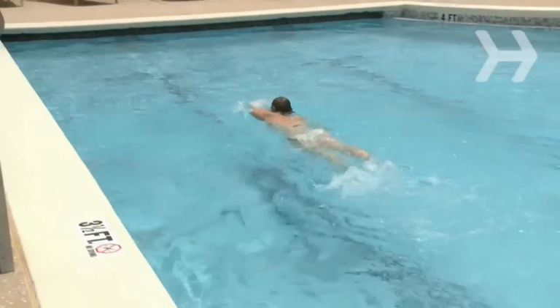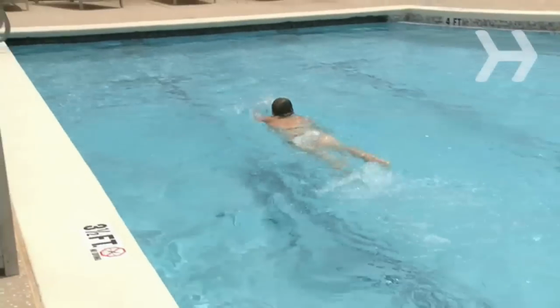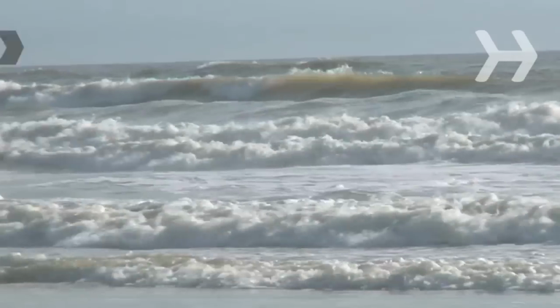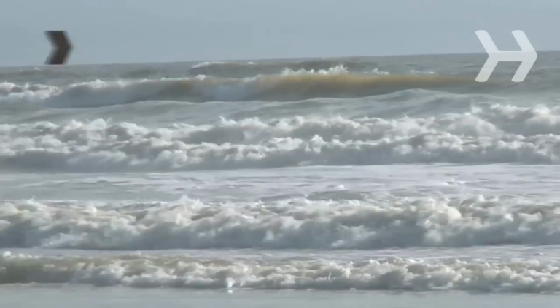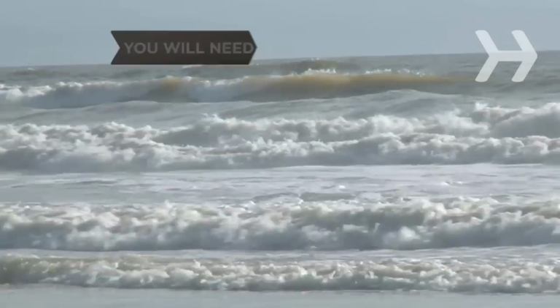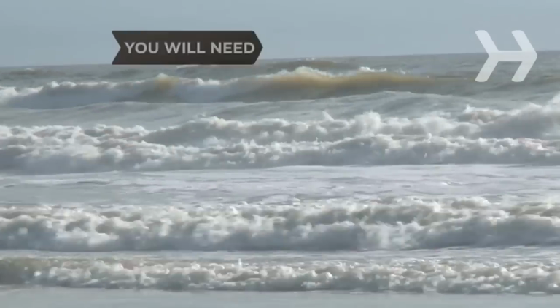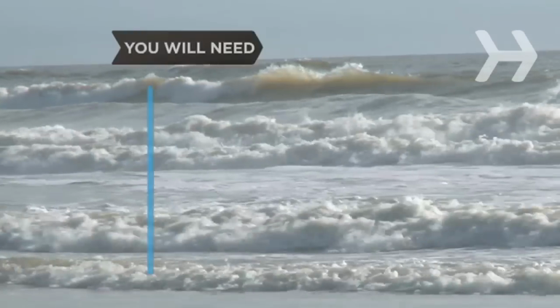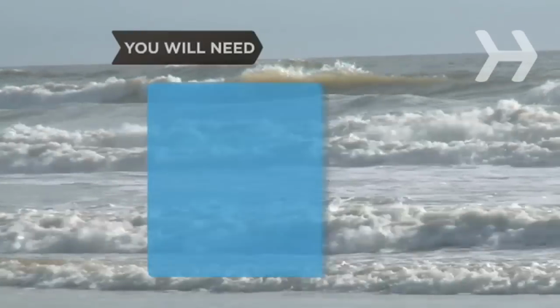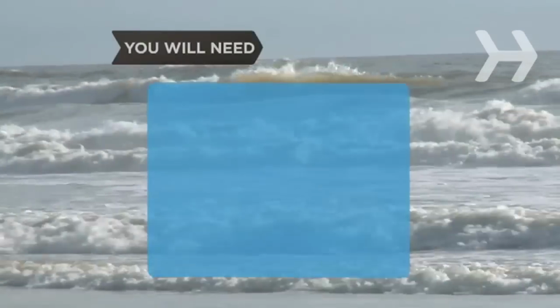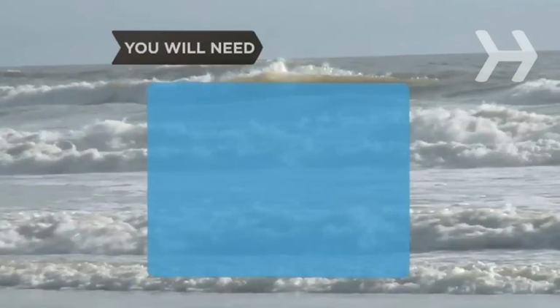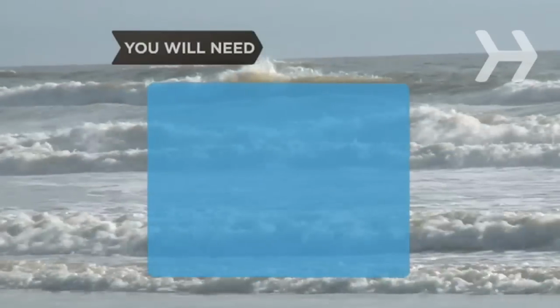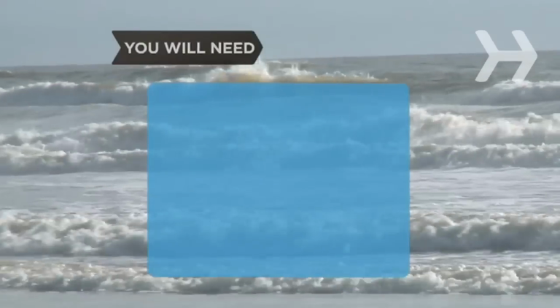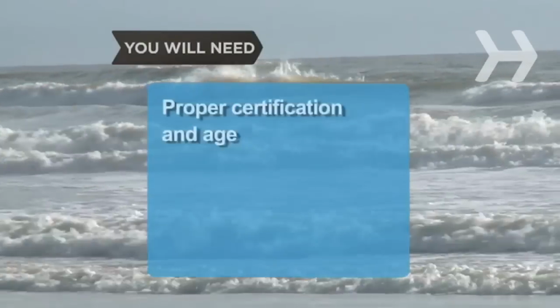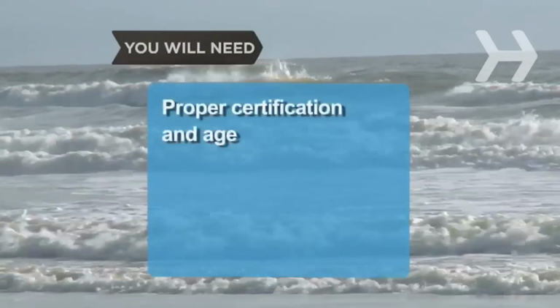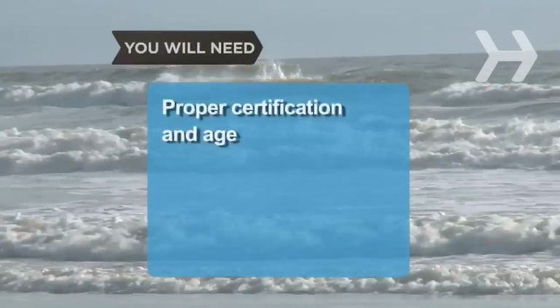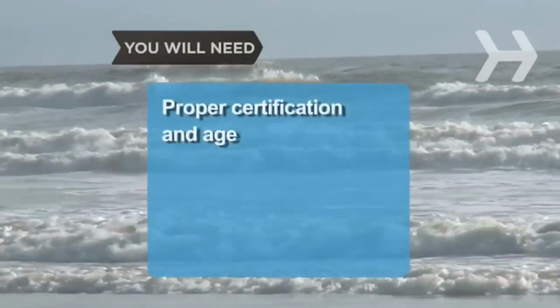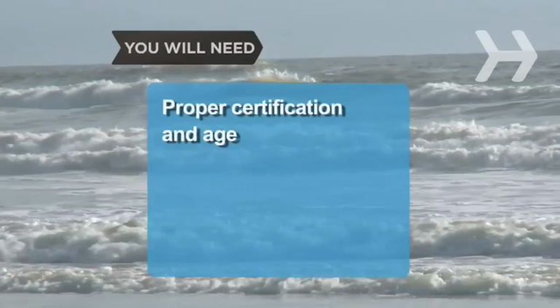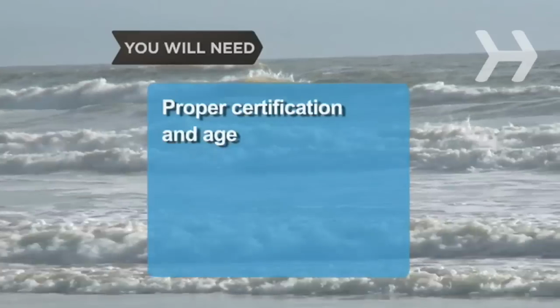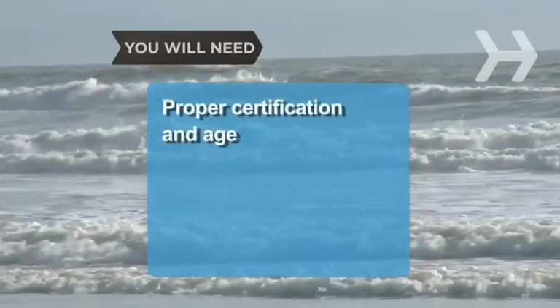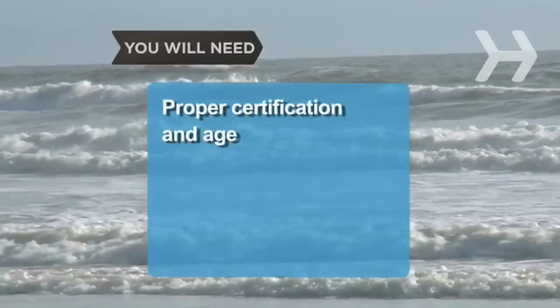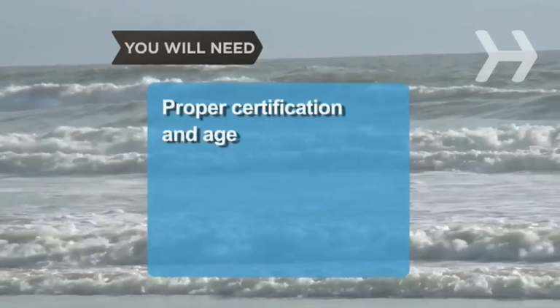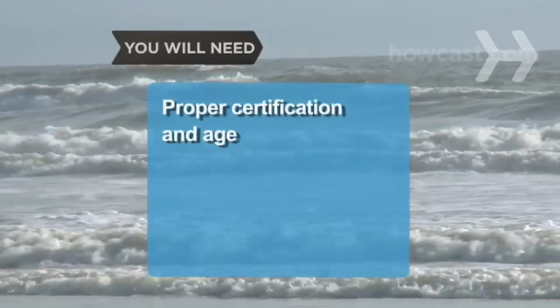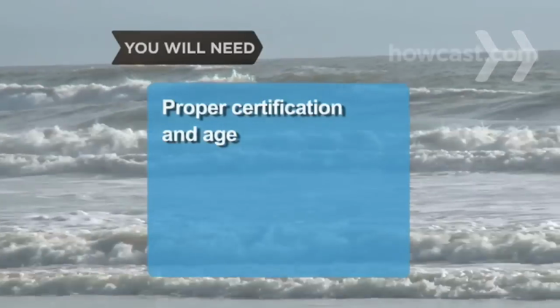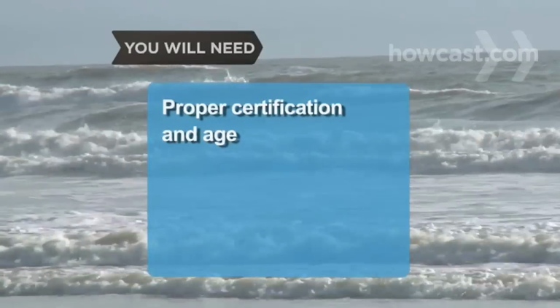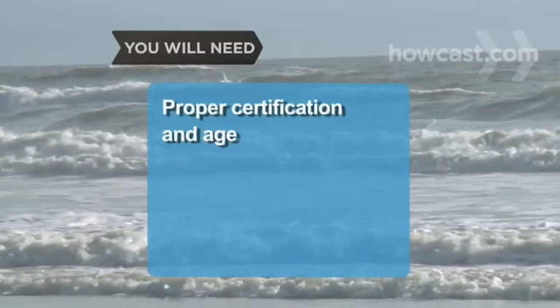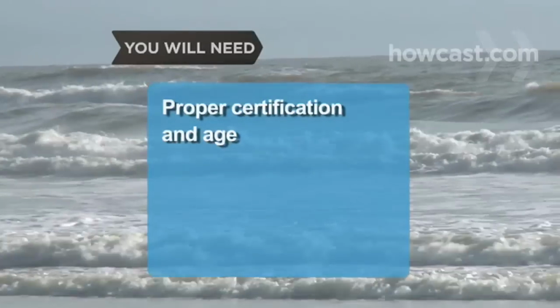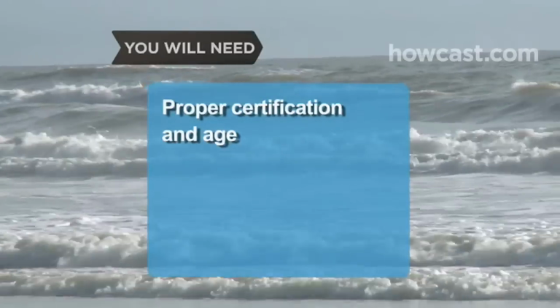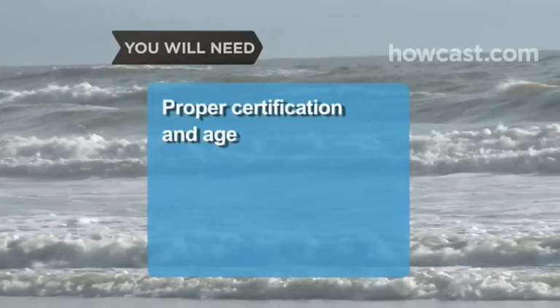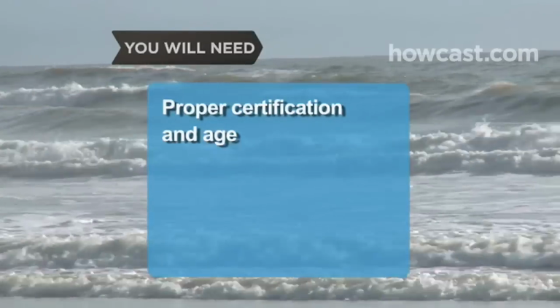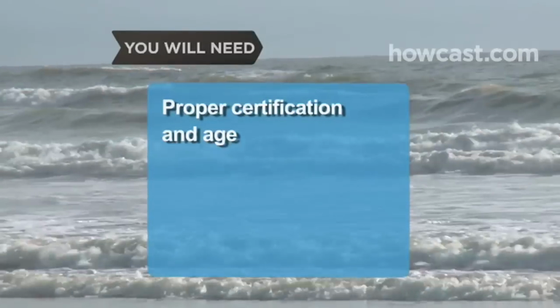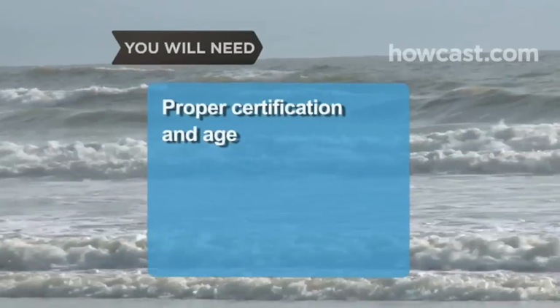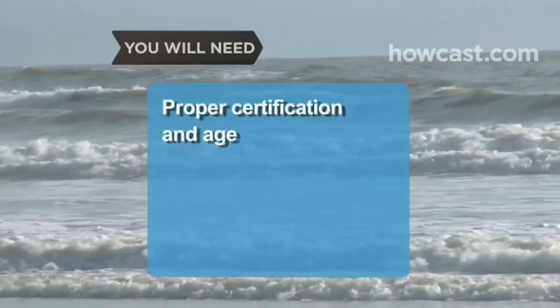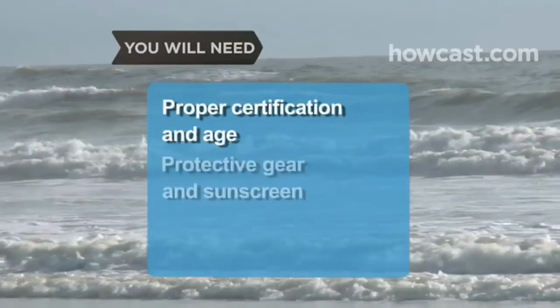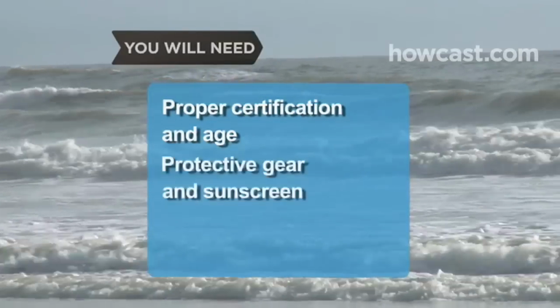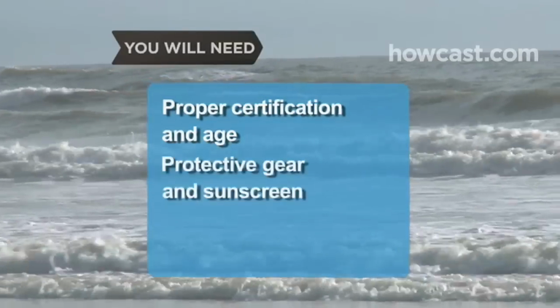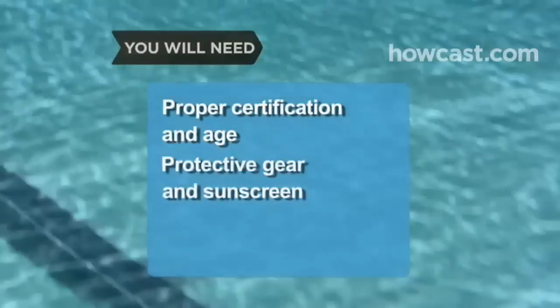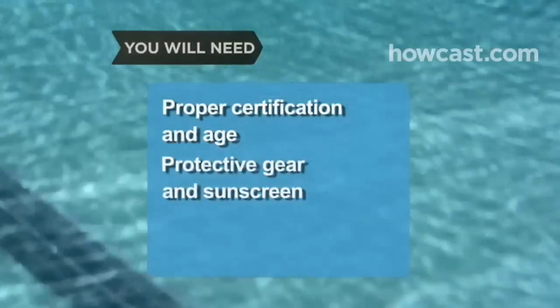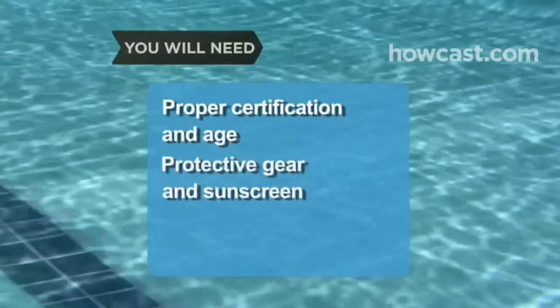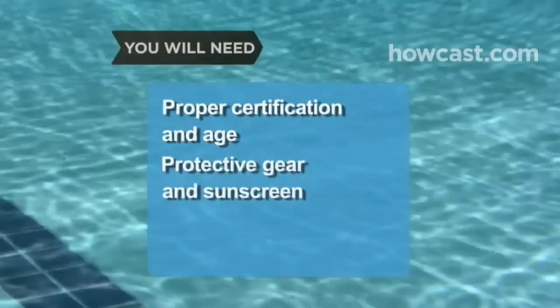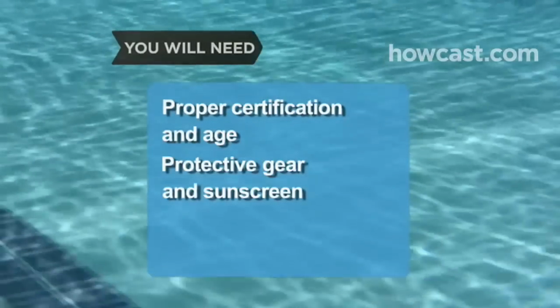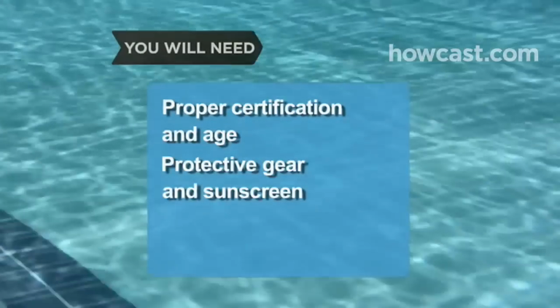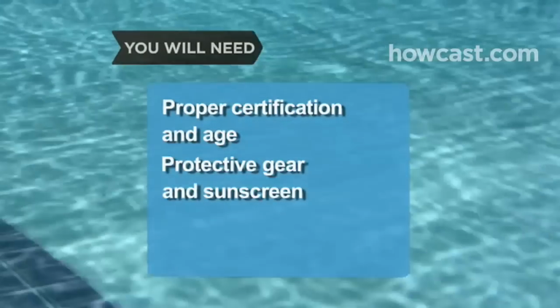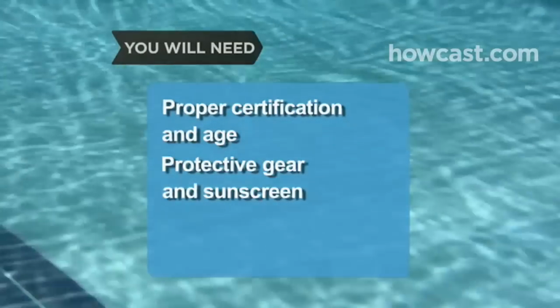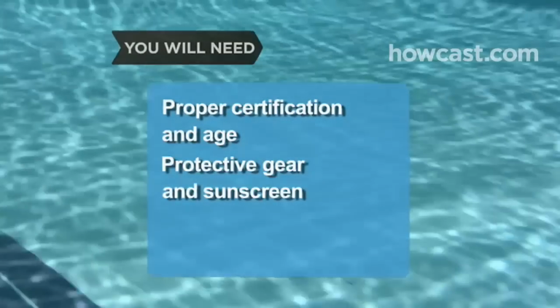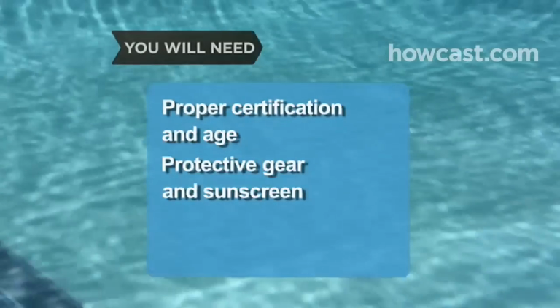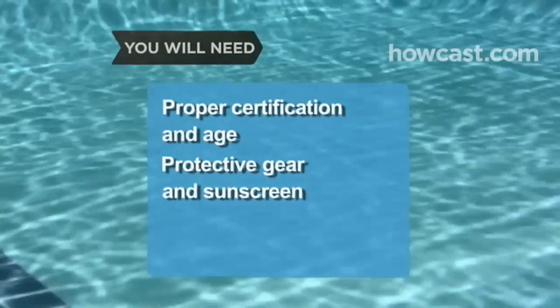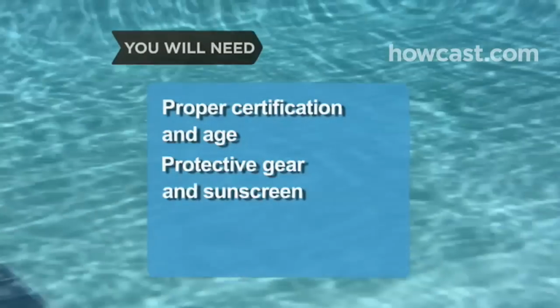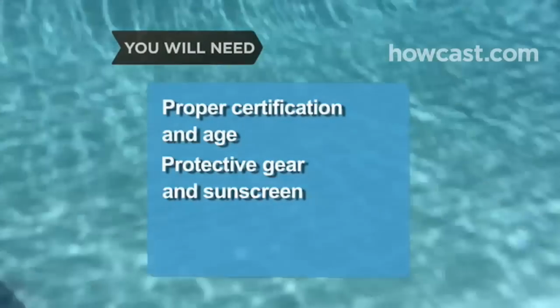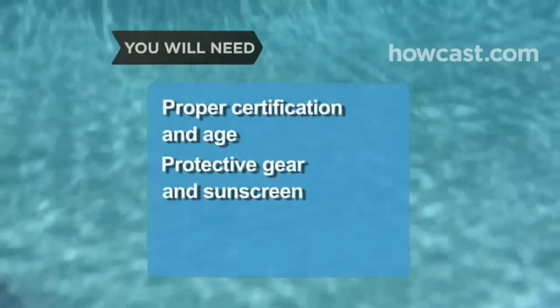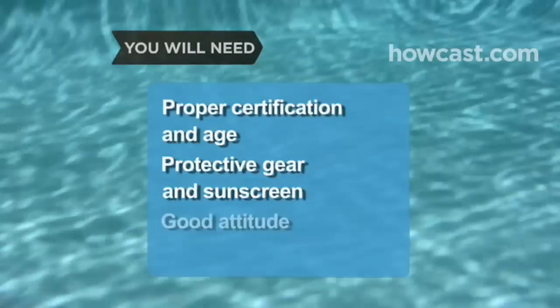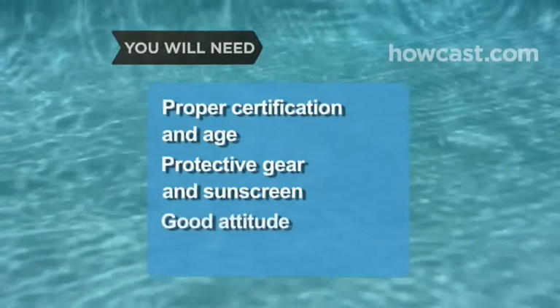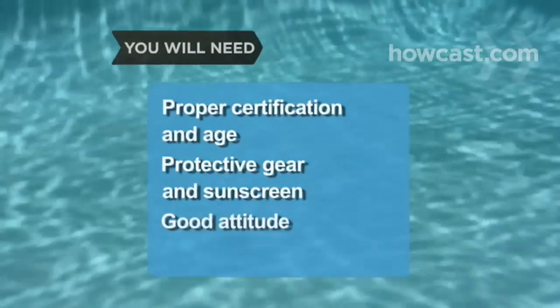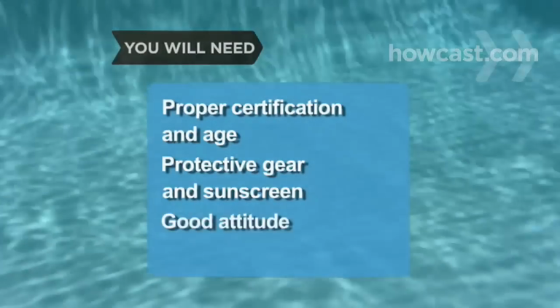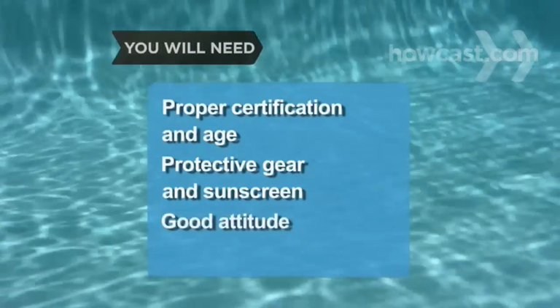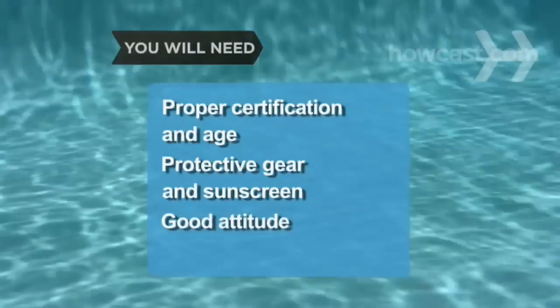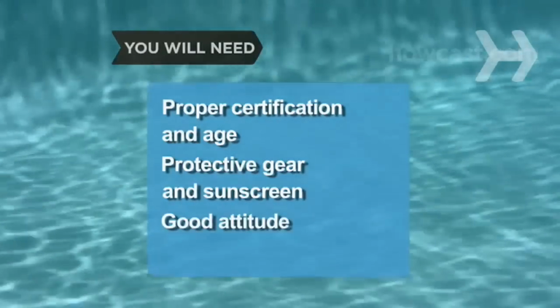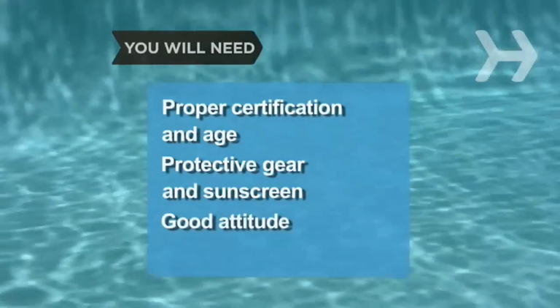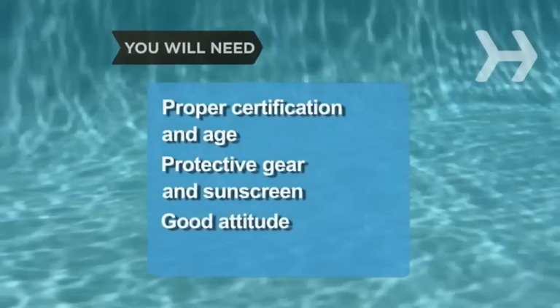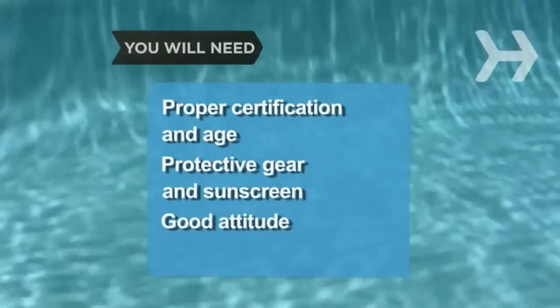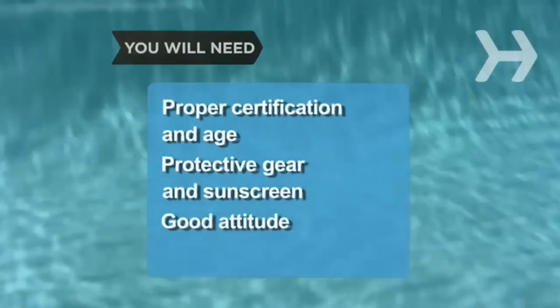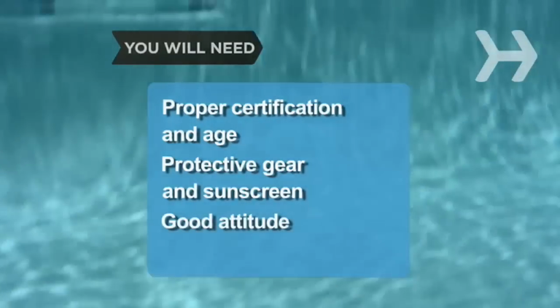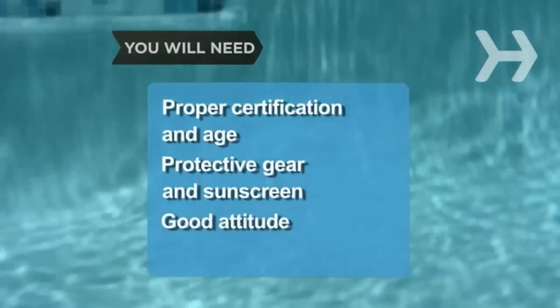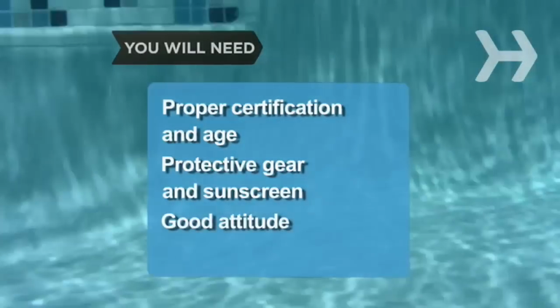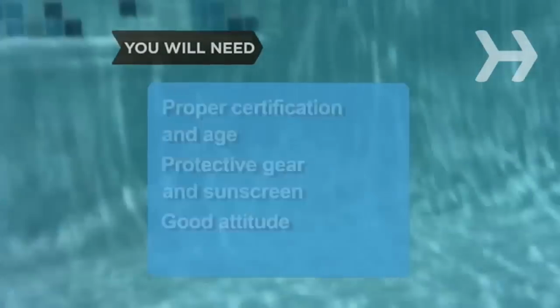You will need: to meet certification and age requirements, protective gear and sunscreen, and a good attitude.